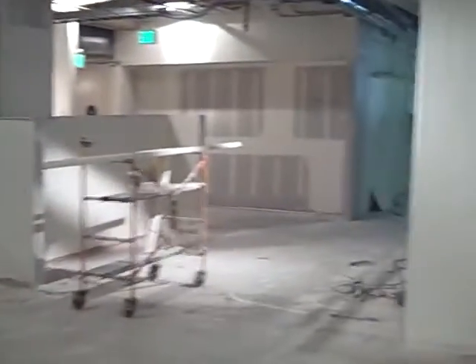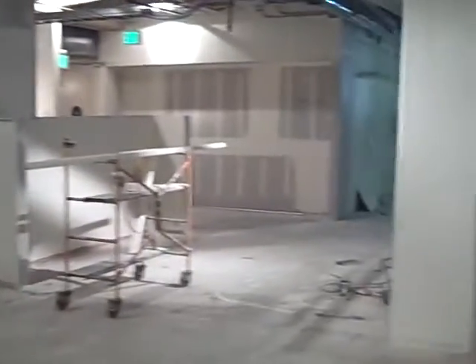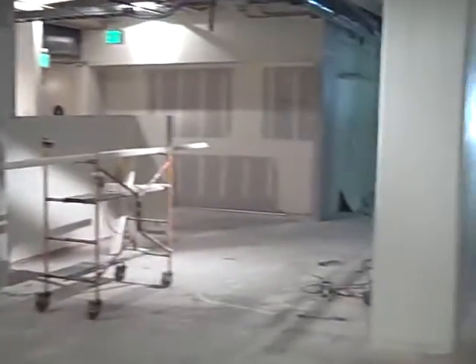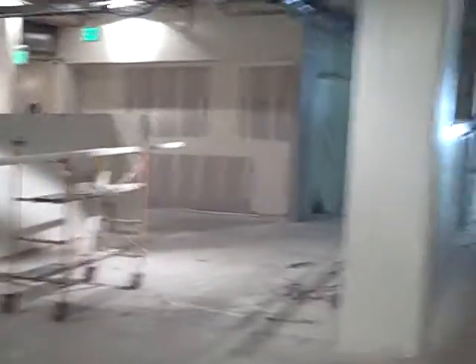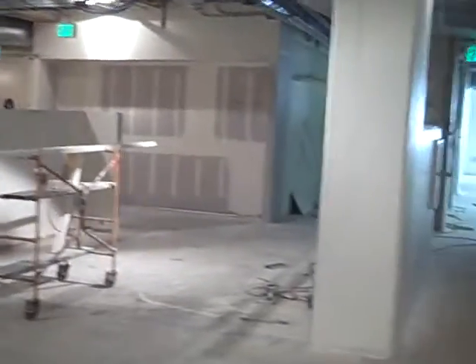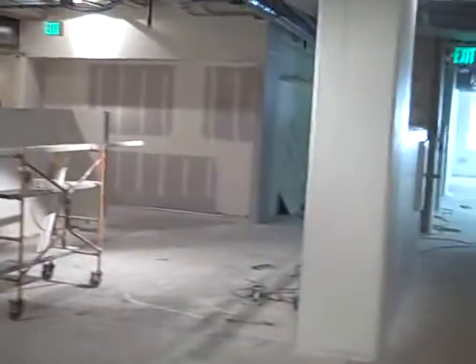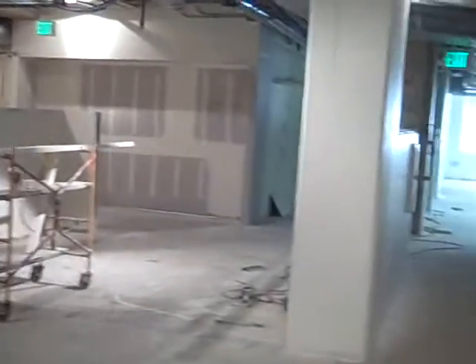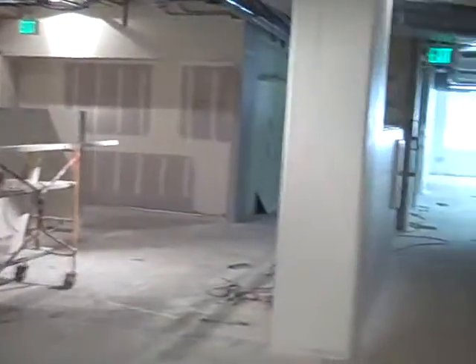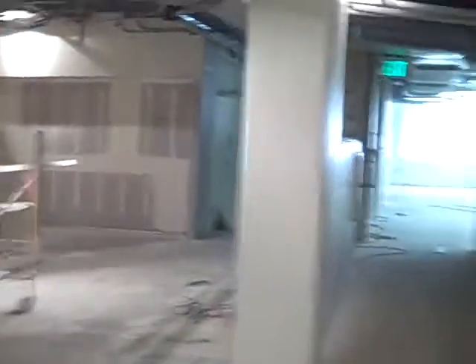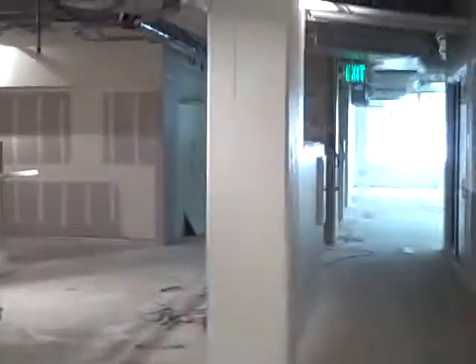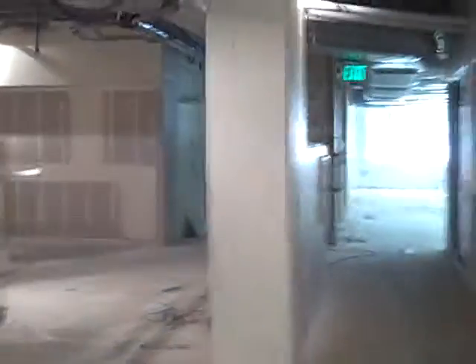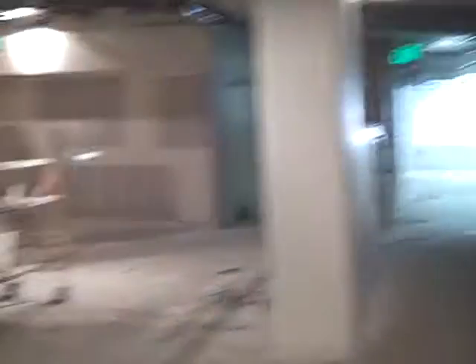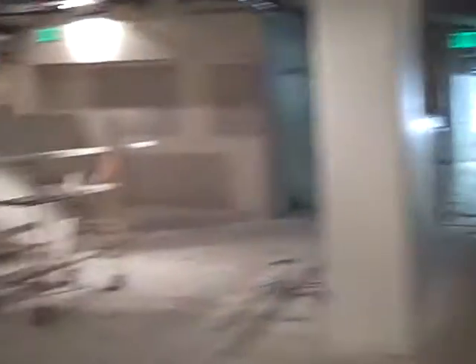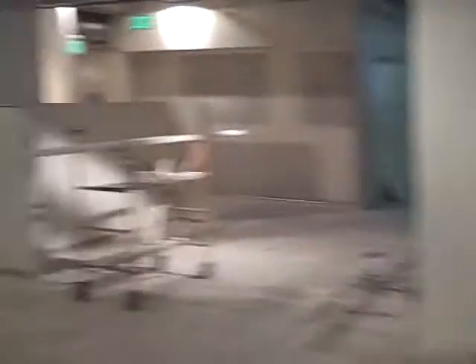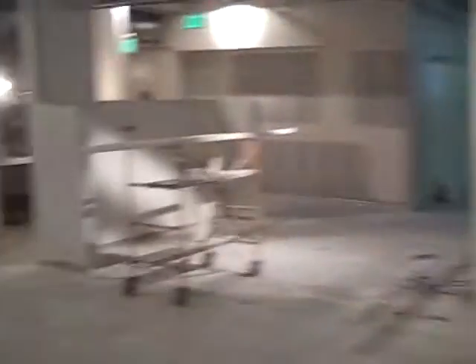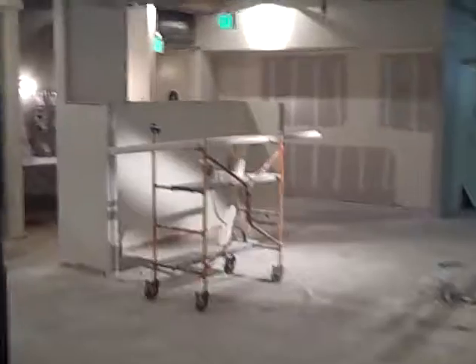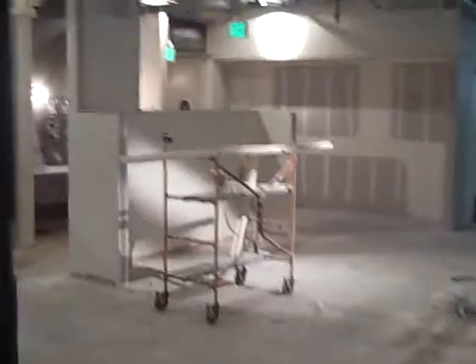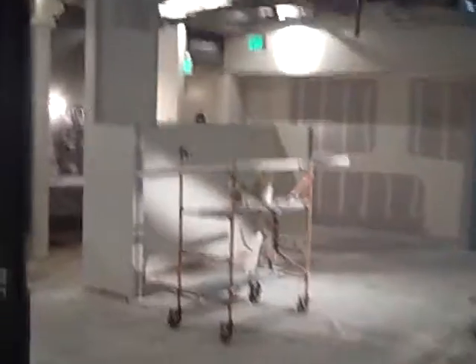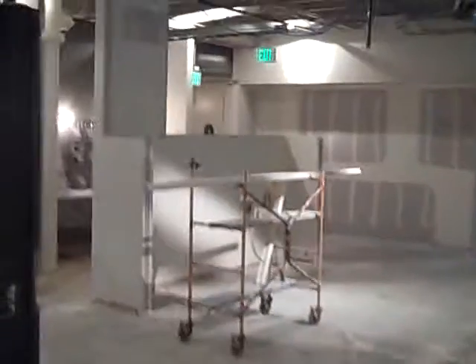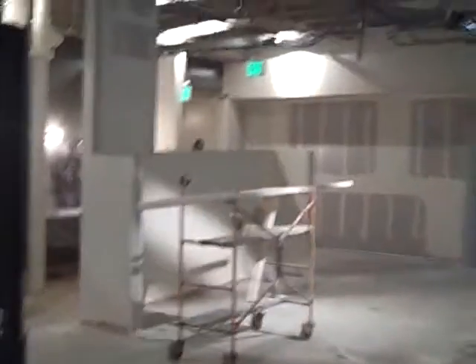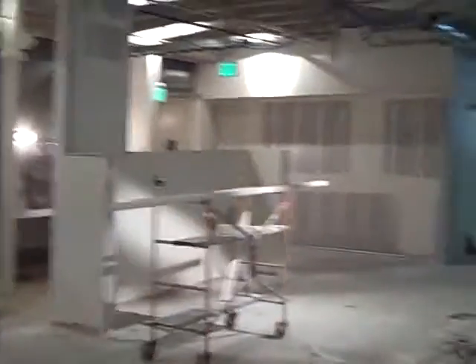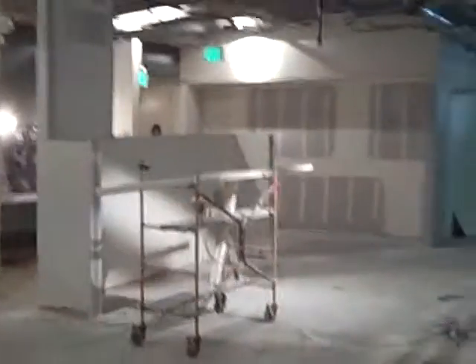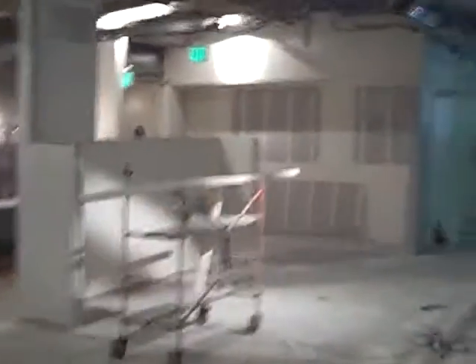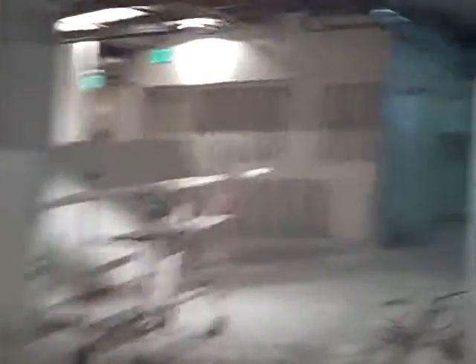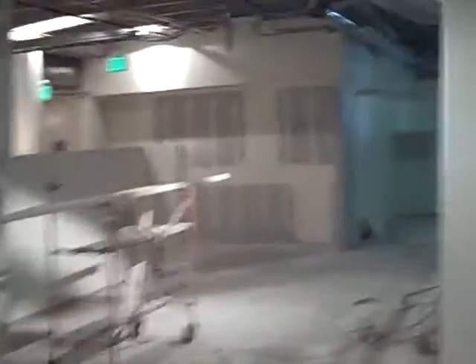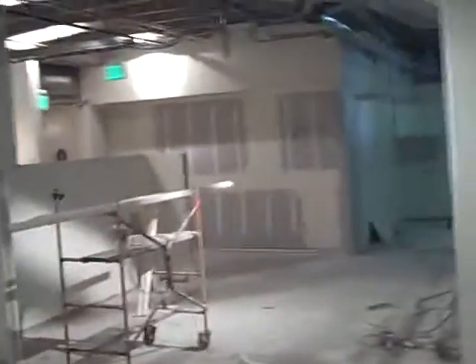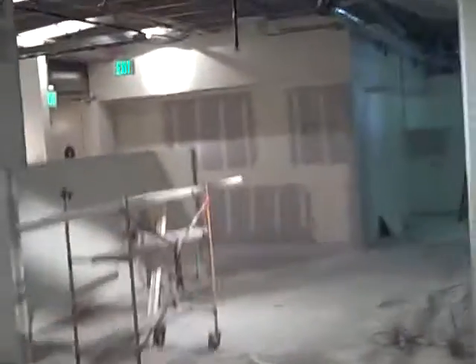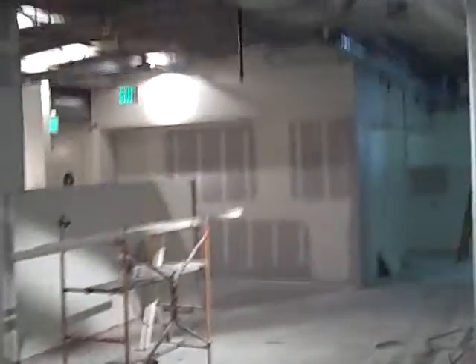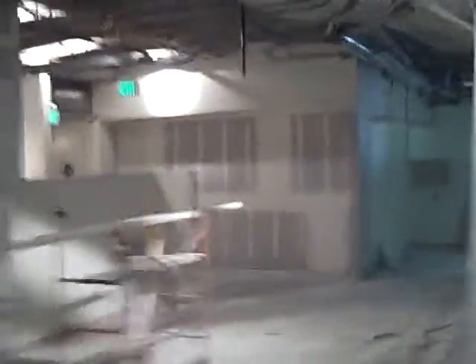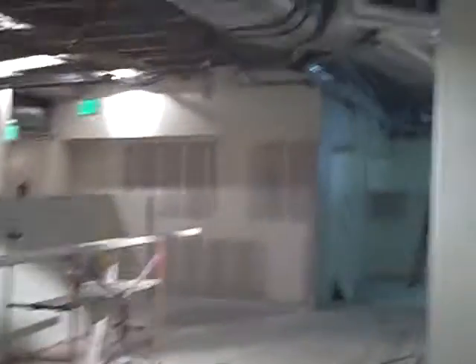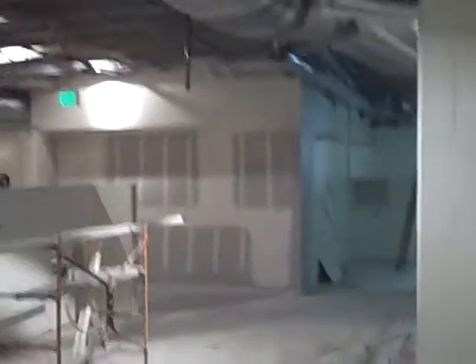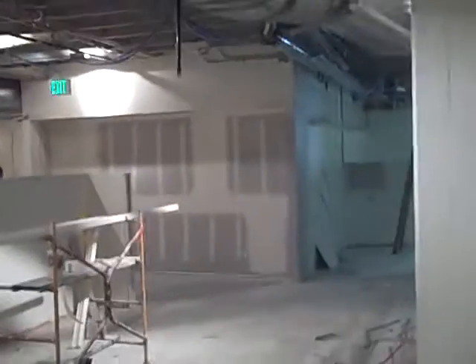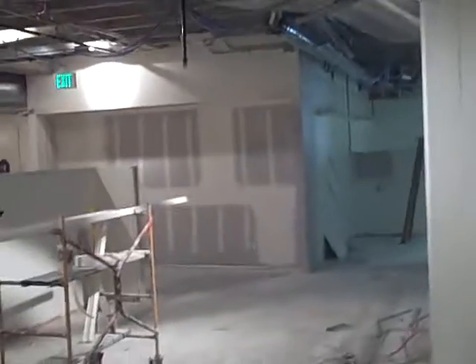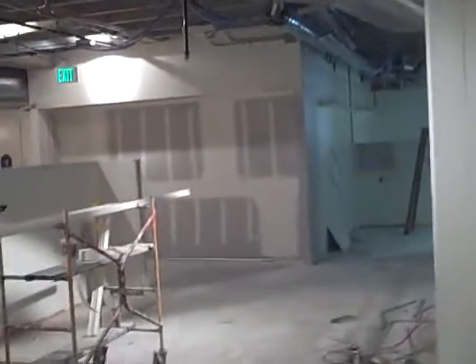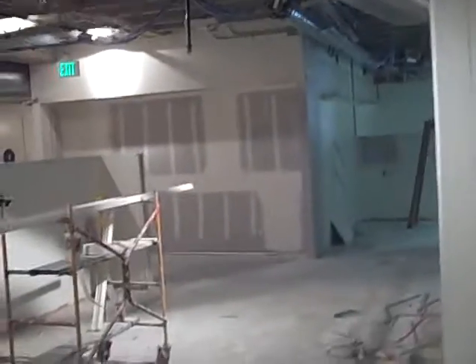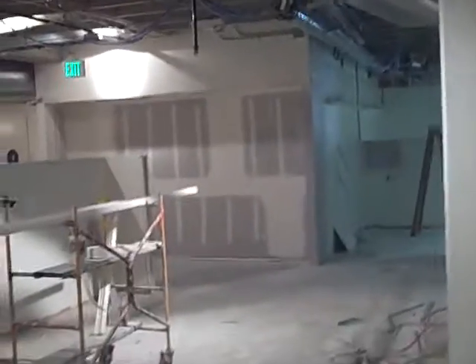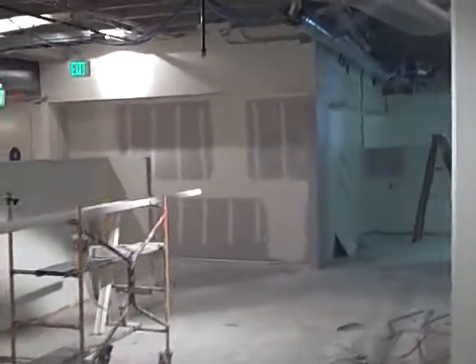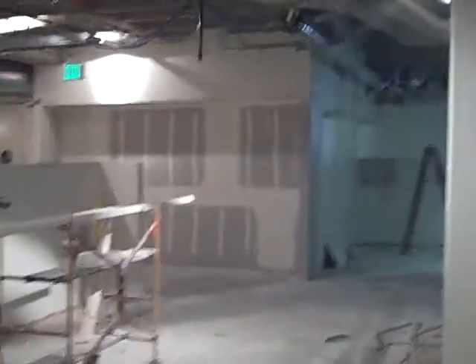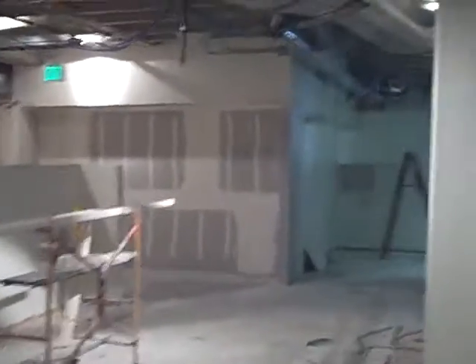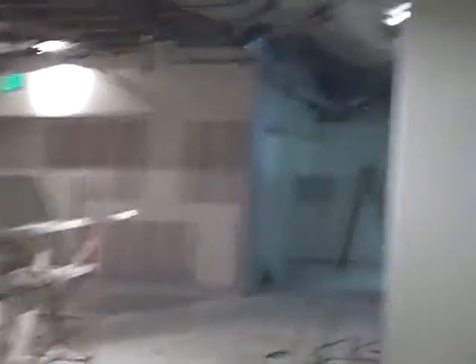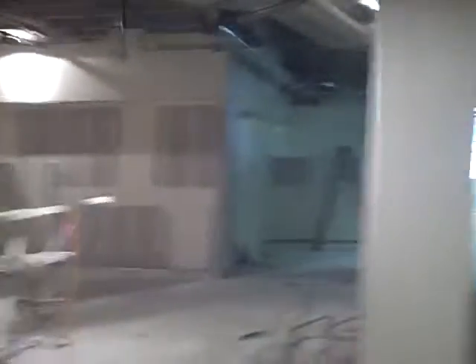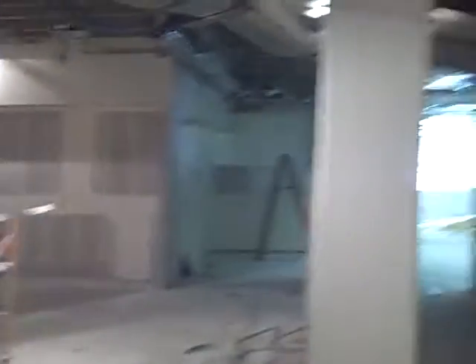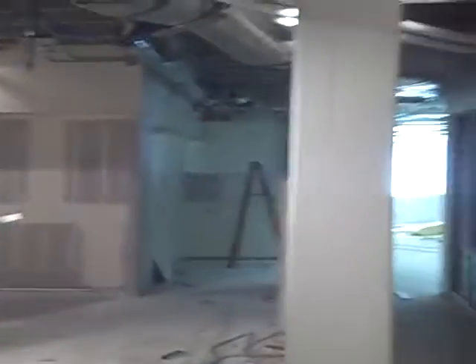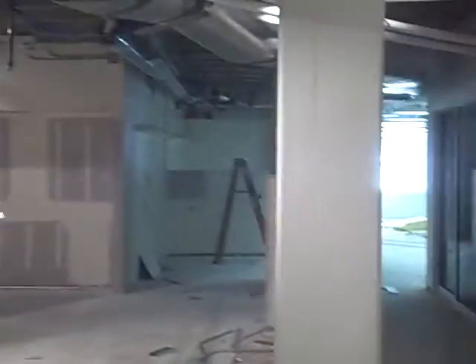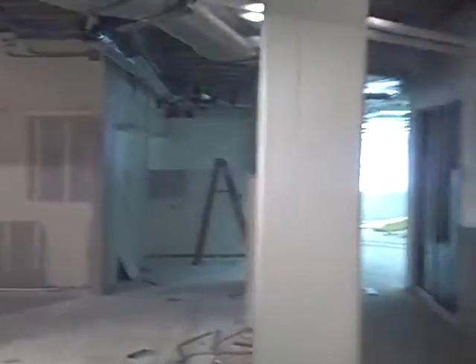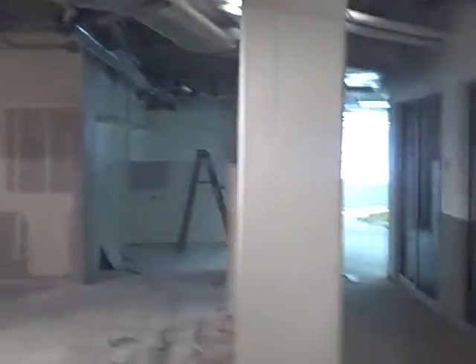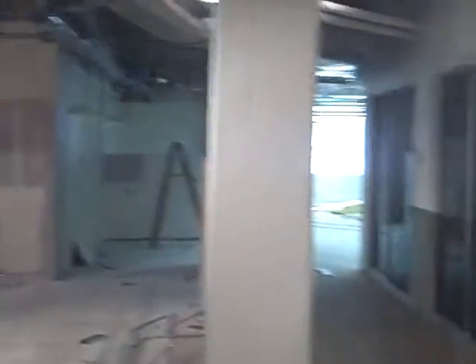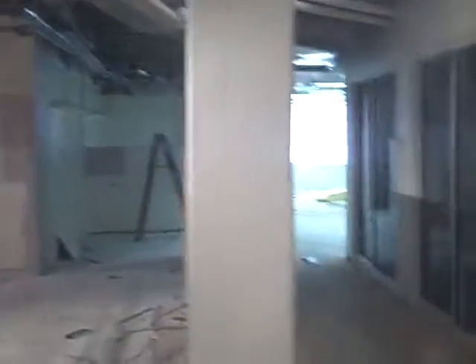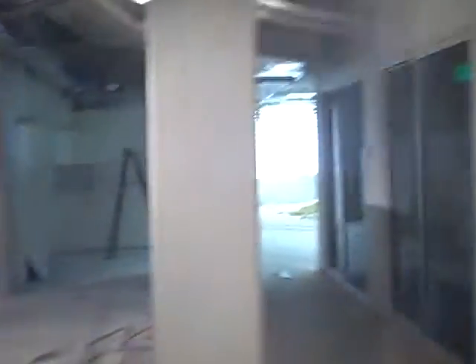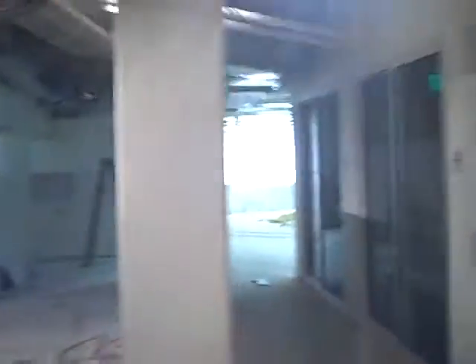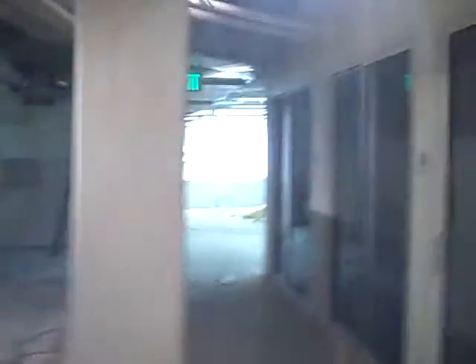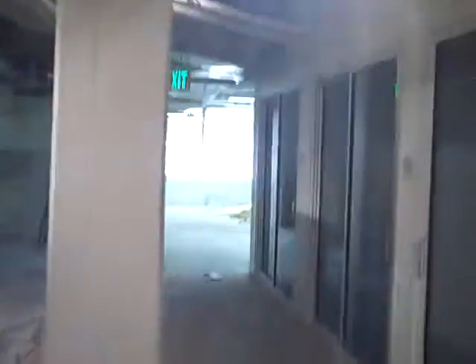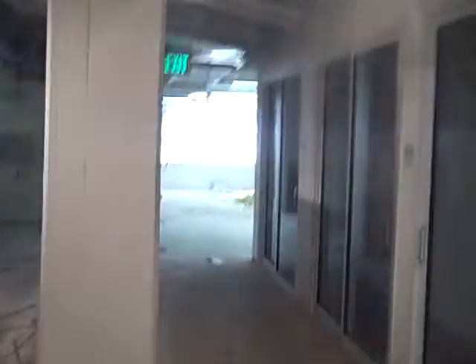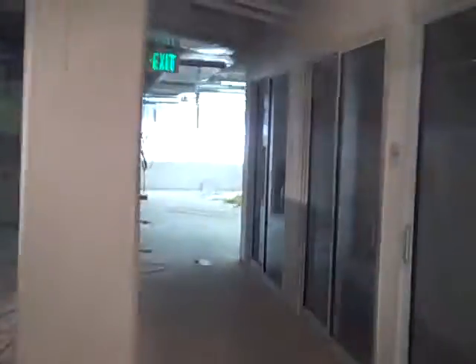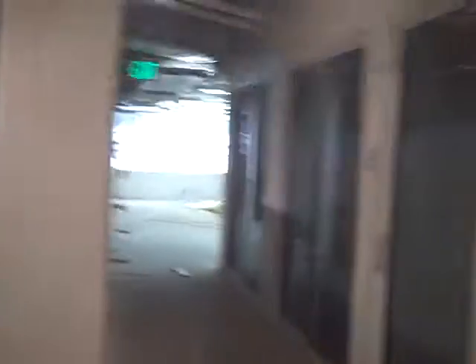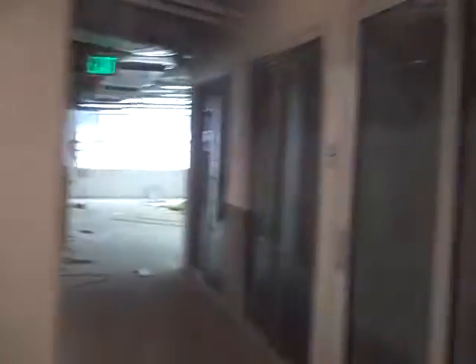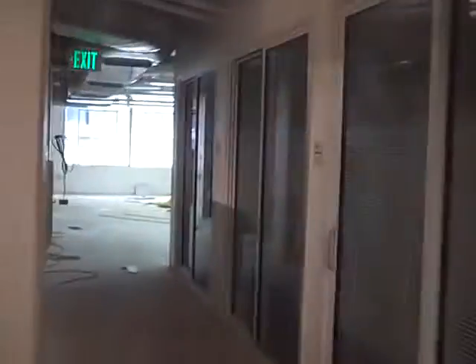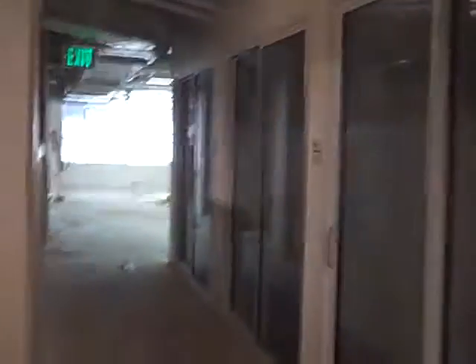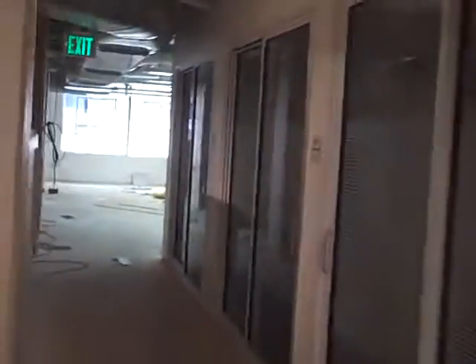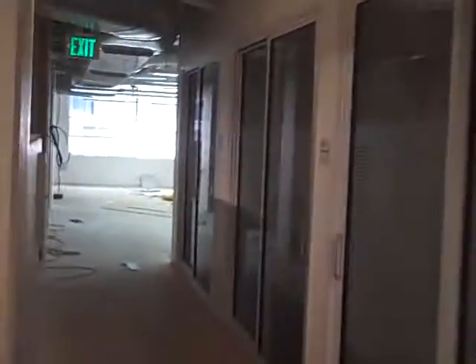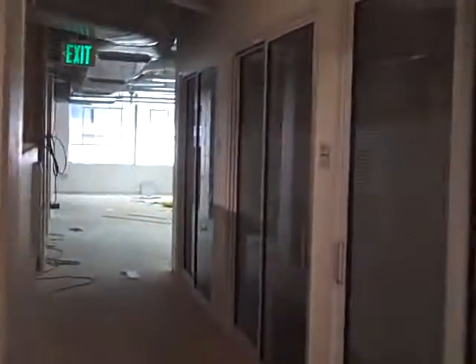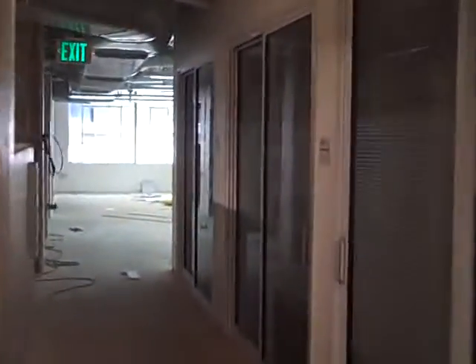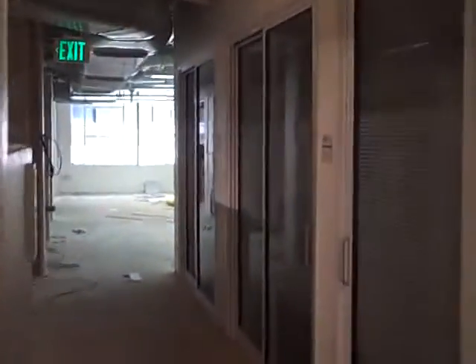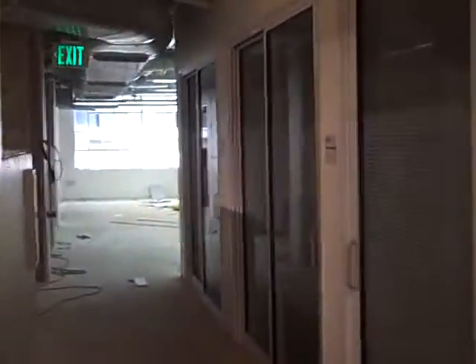They've been taping the corners, putting up sheetrock, and getting that area cleaned up.